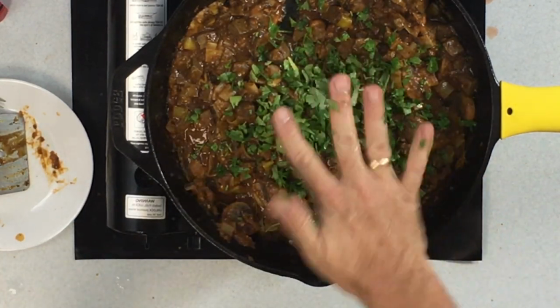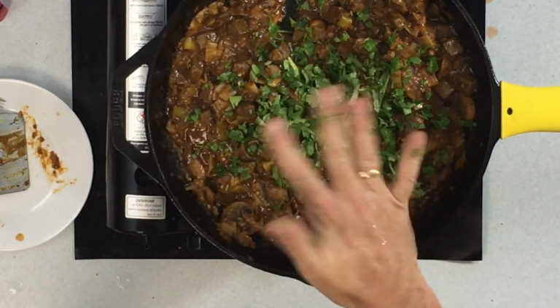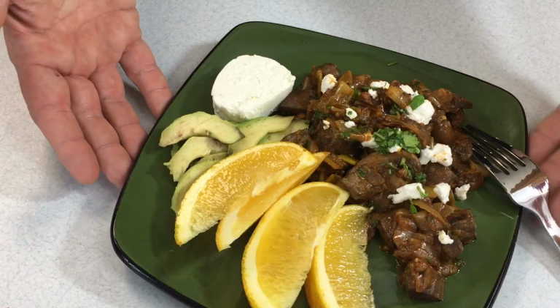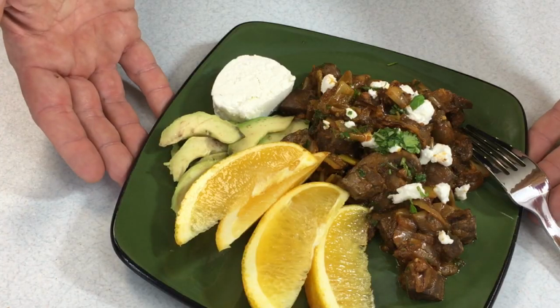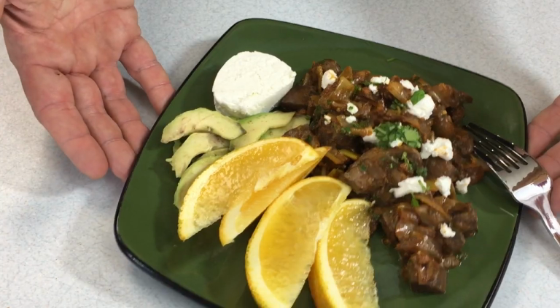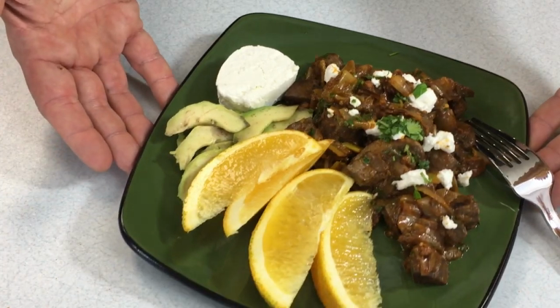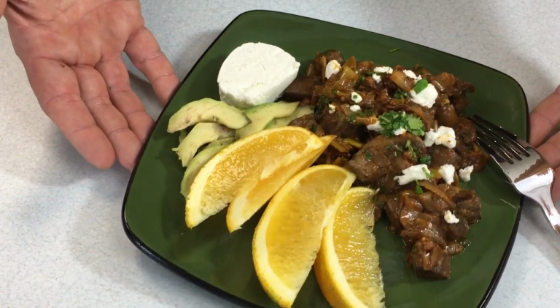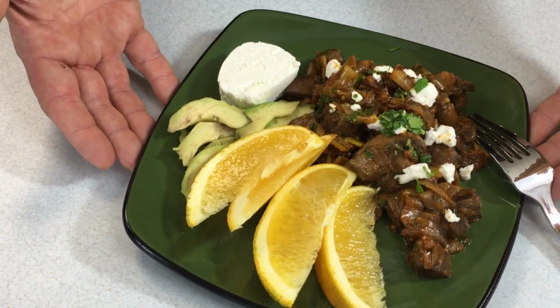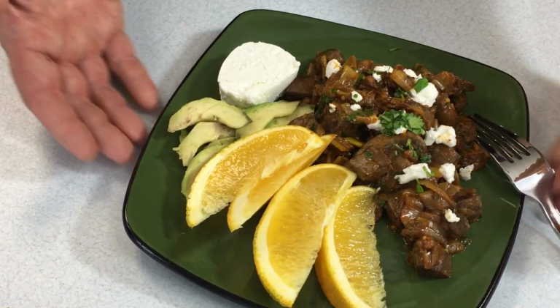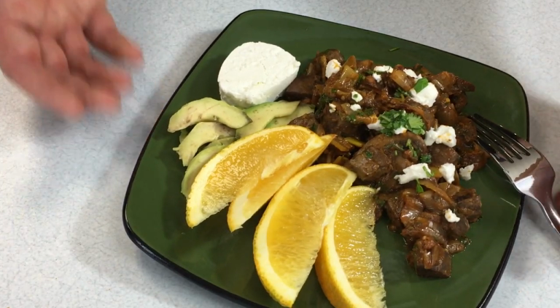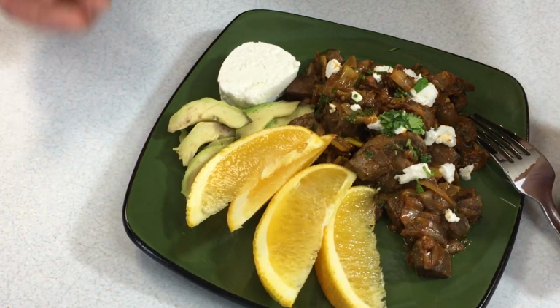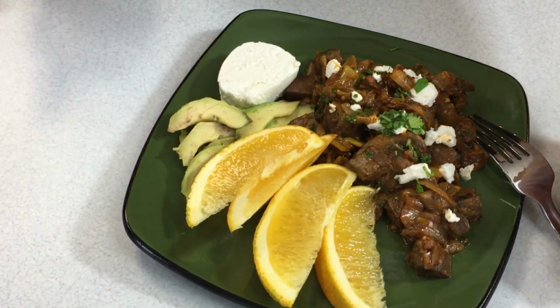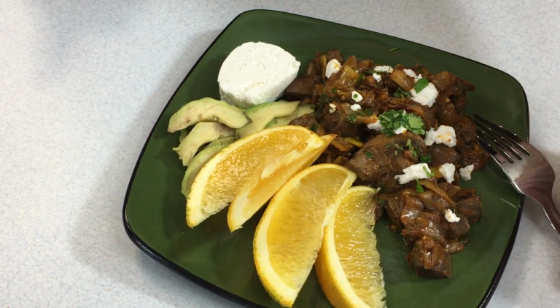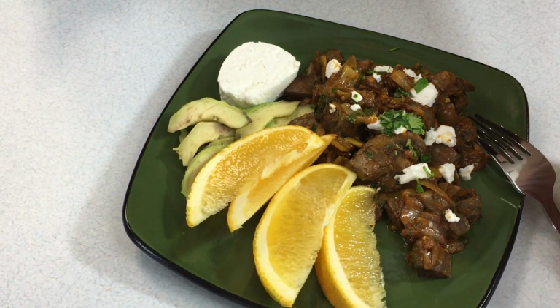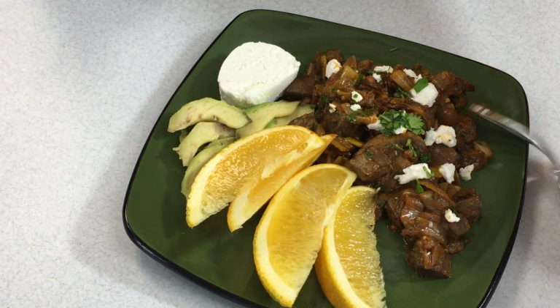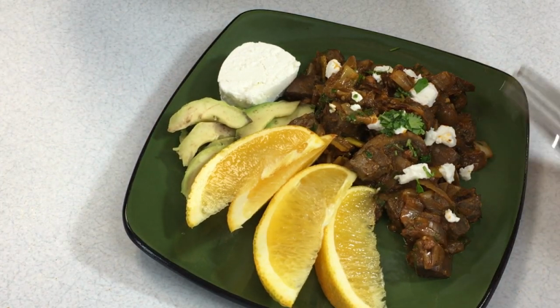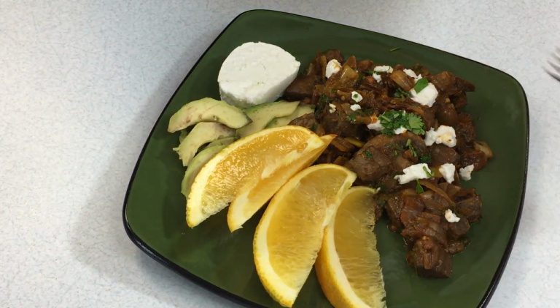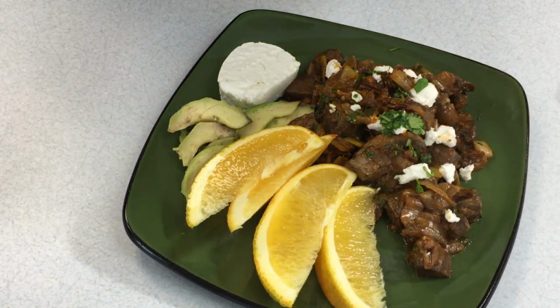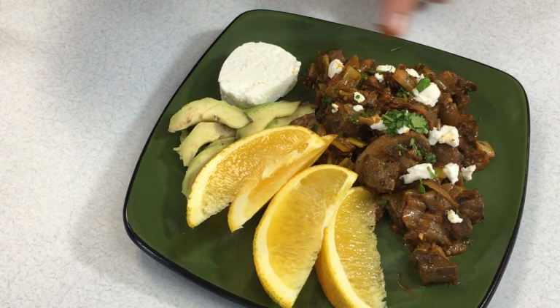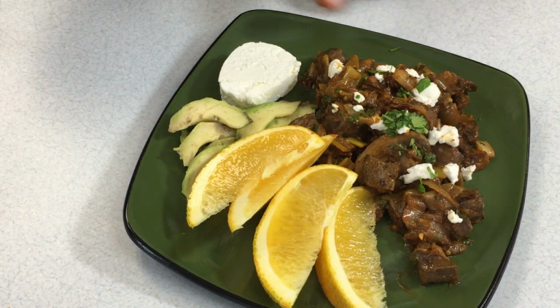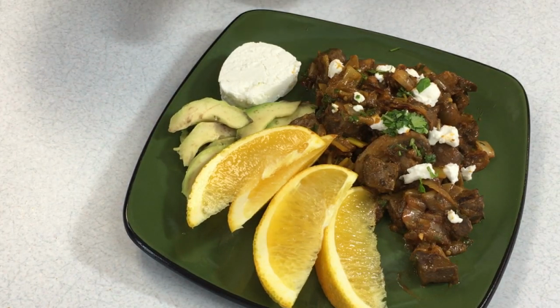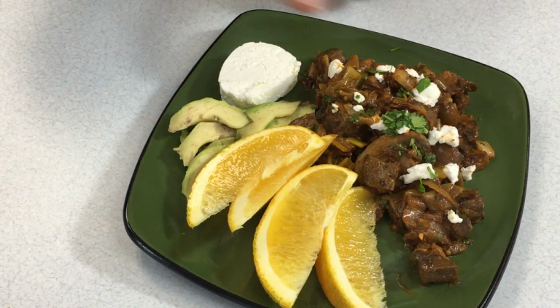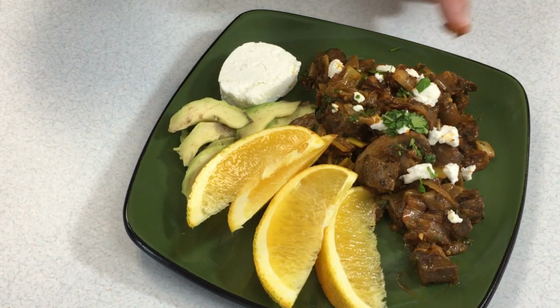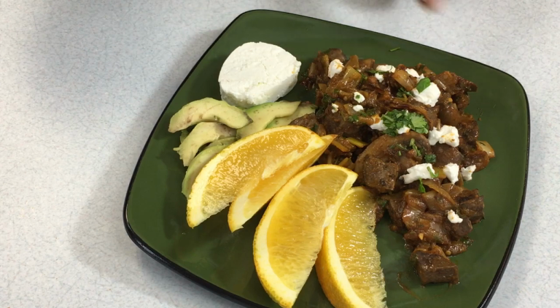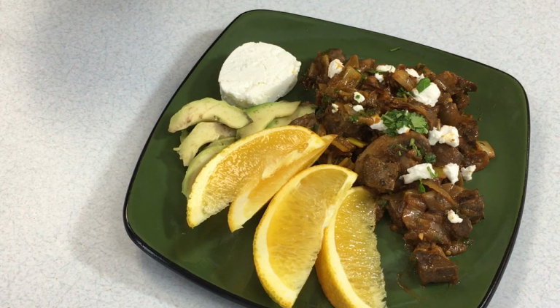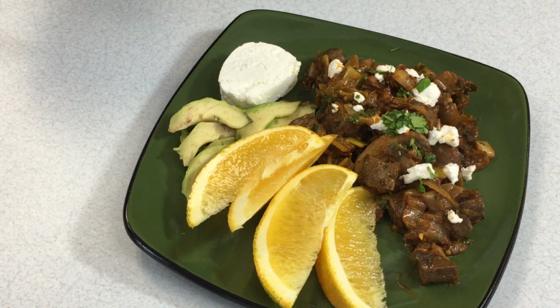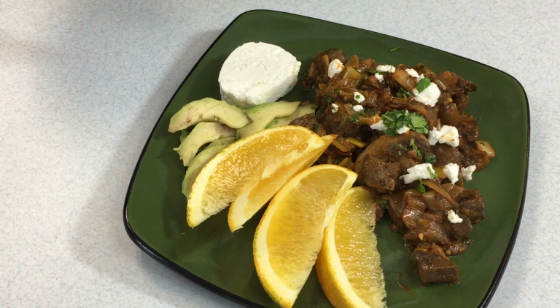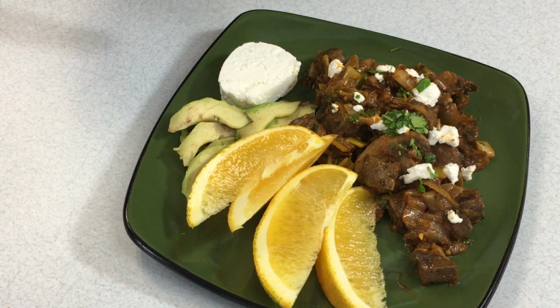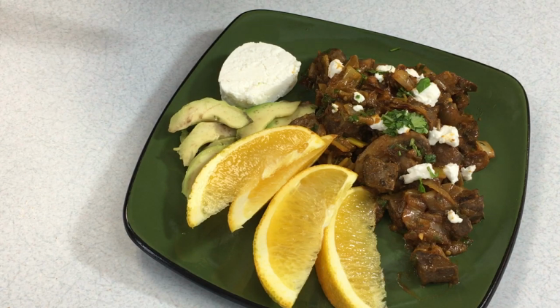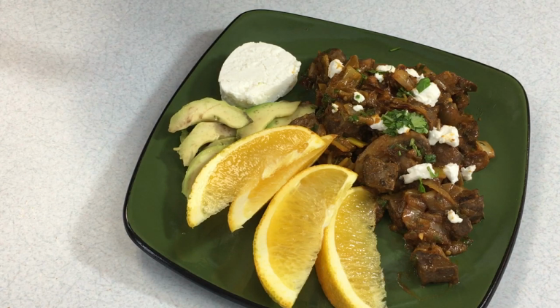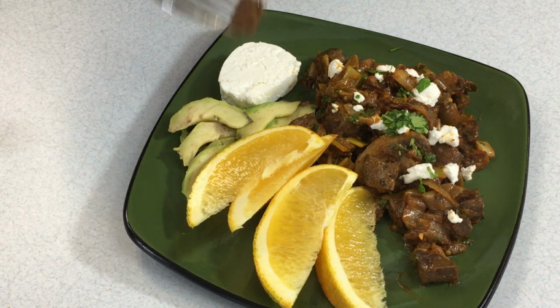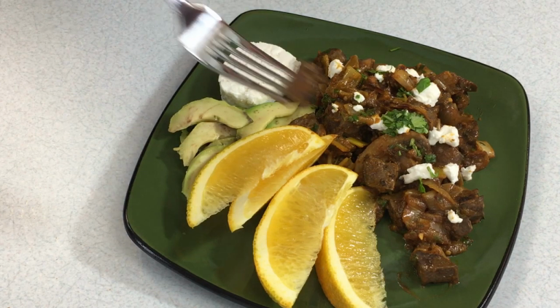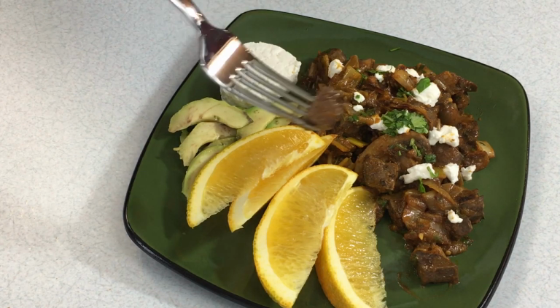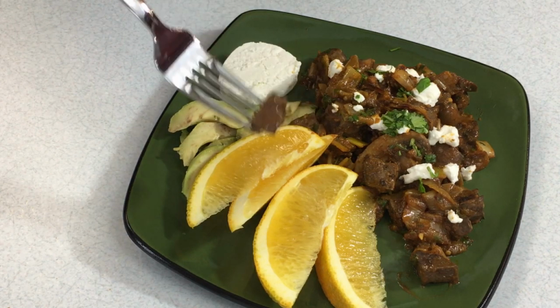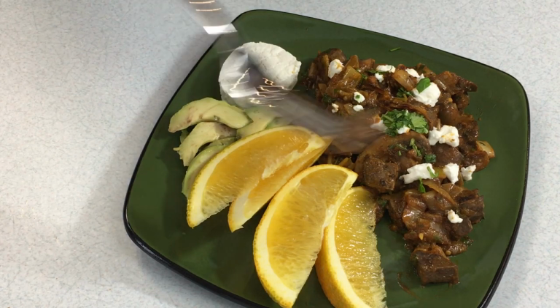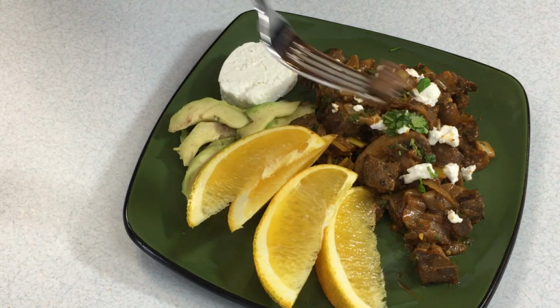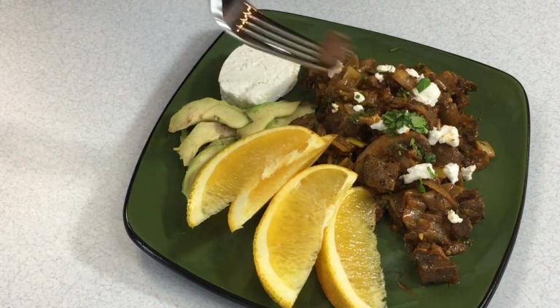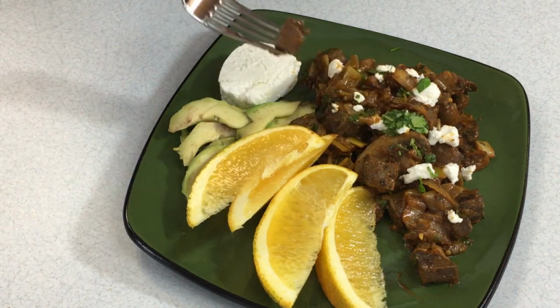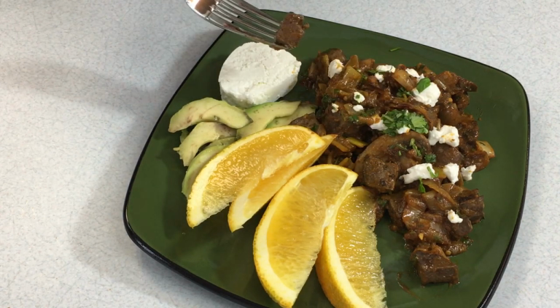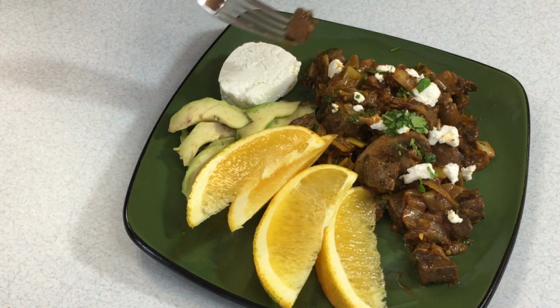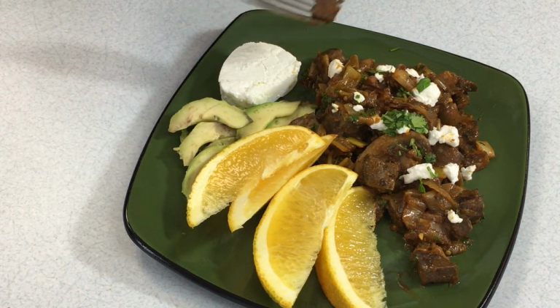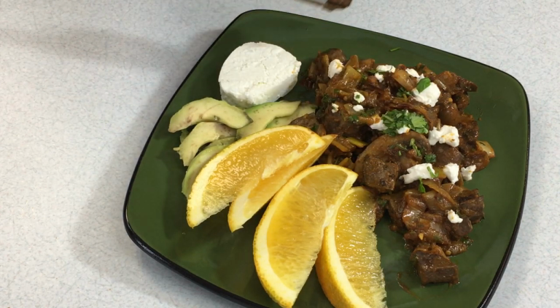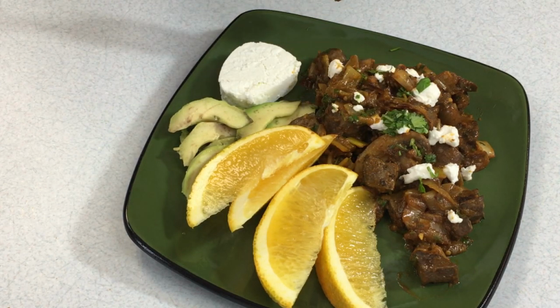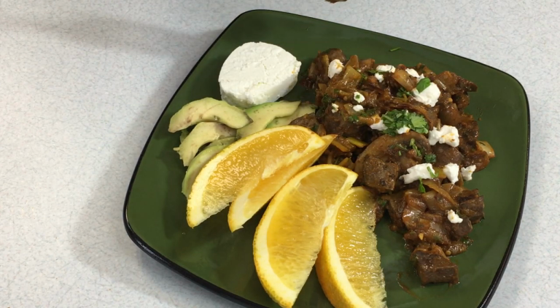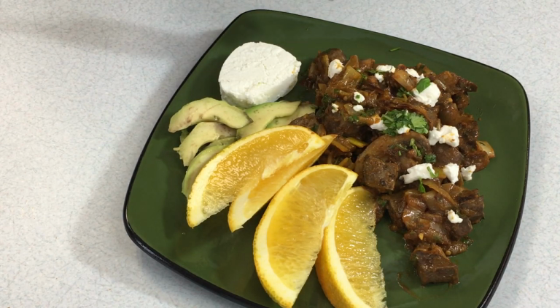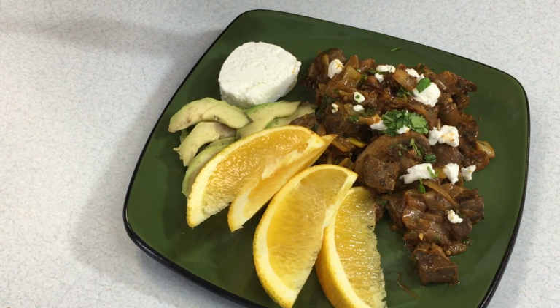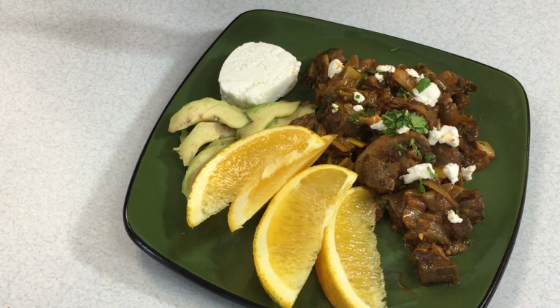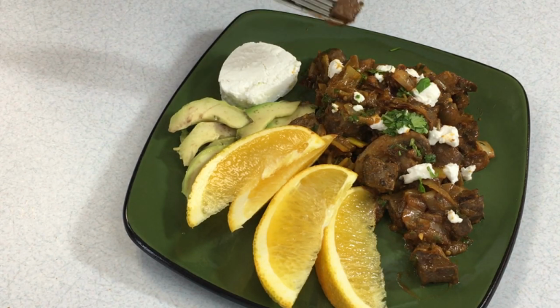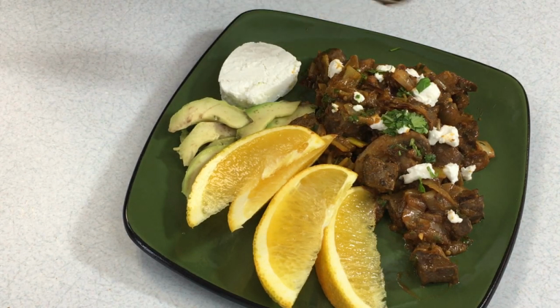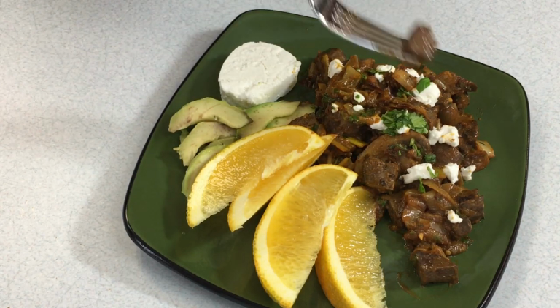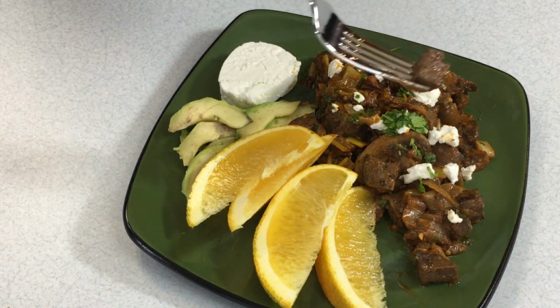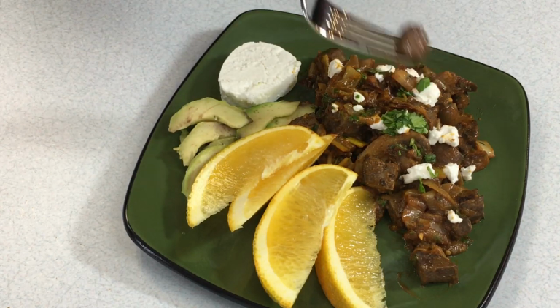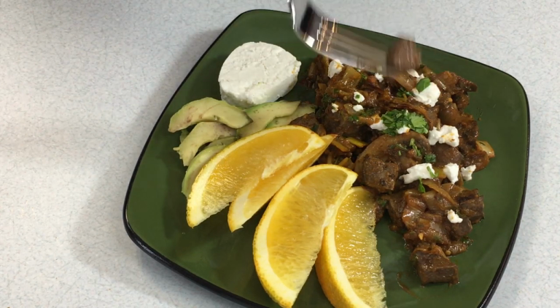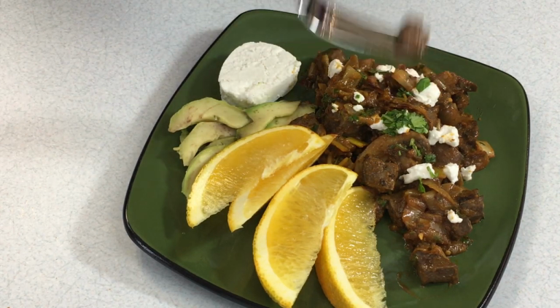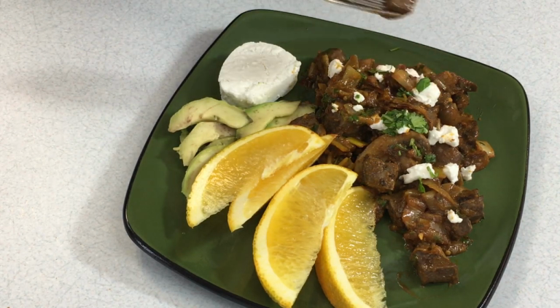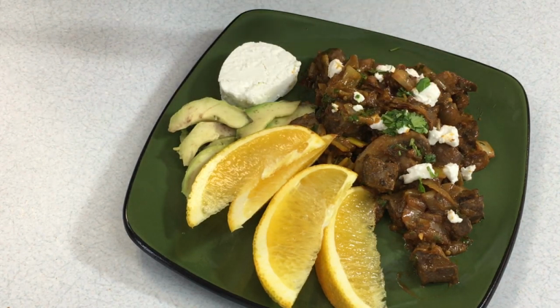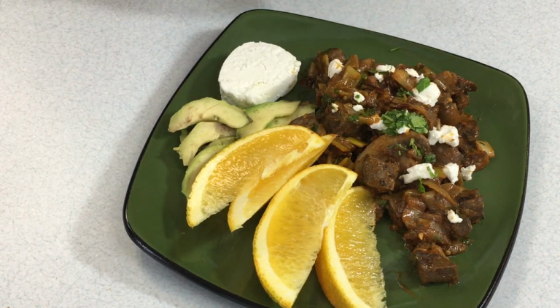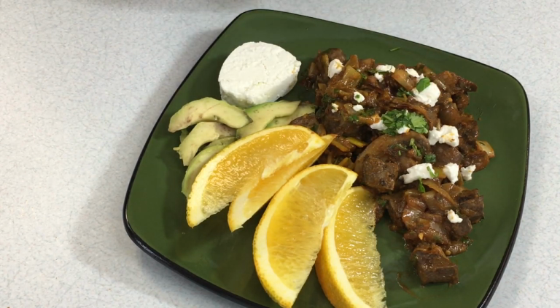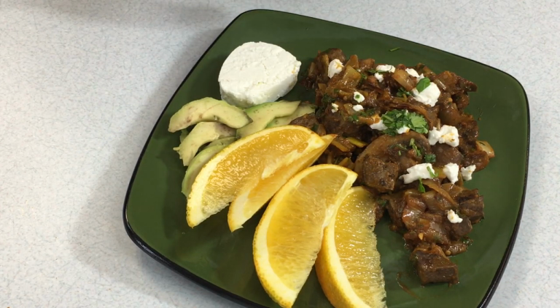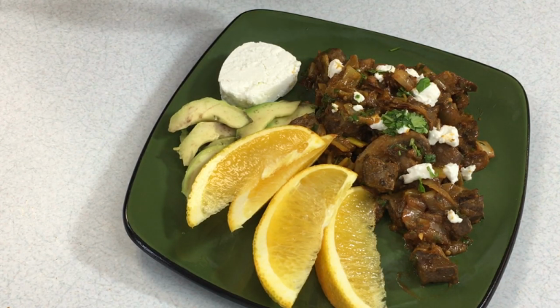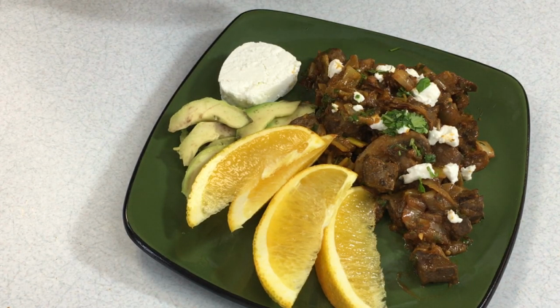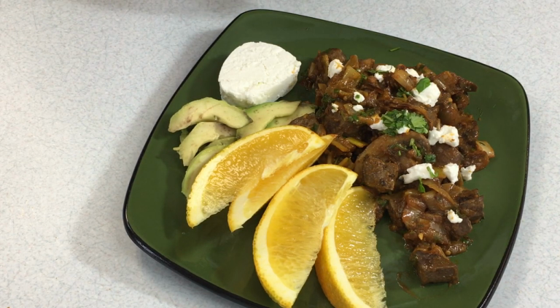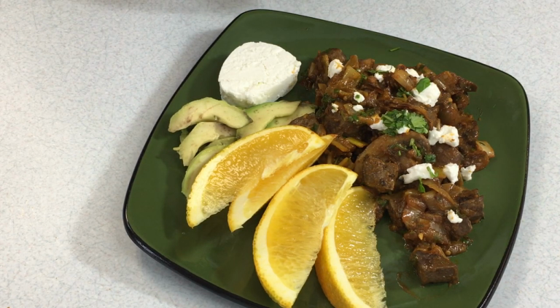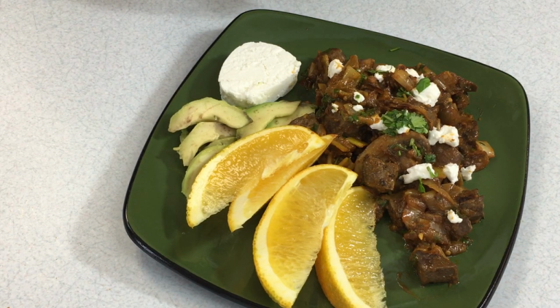There's the finished product — a little bit of goat cheese on top, some citrus to go along with it, and garnished with some parsley.